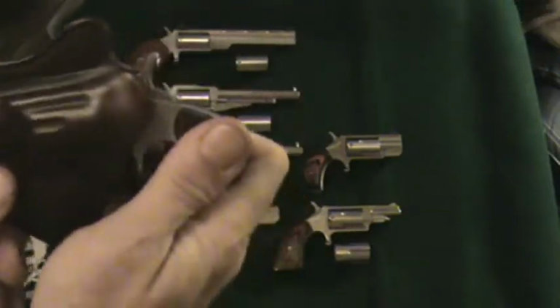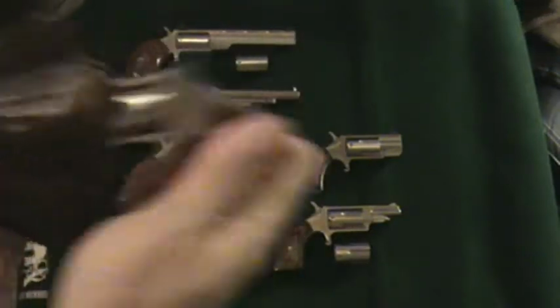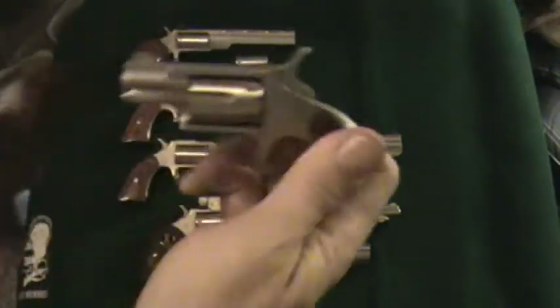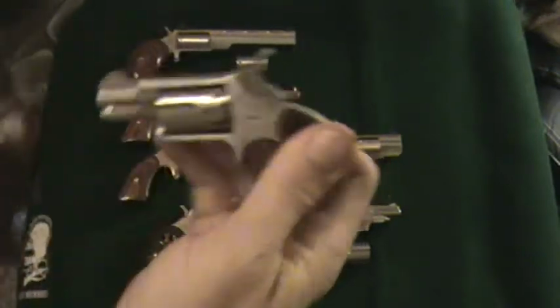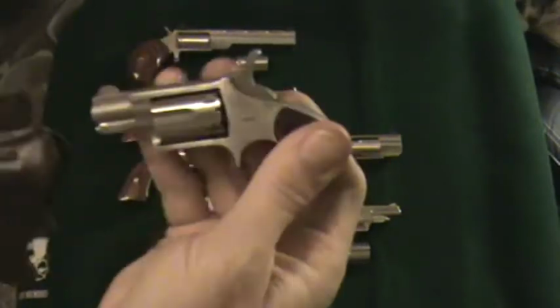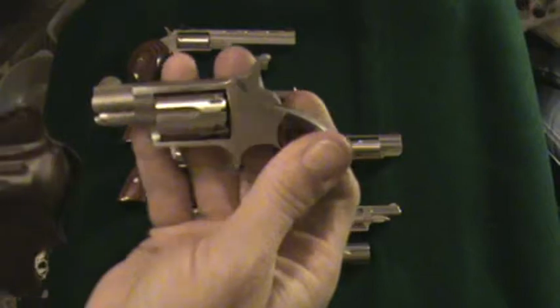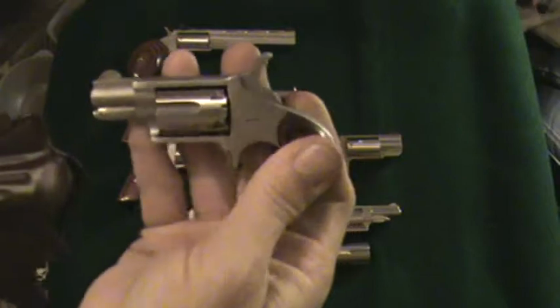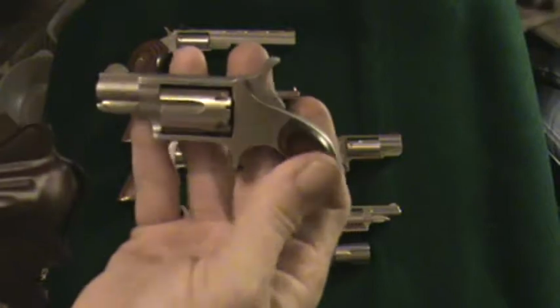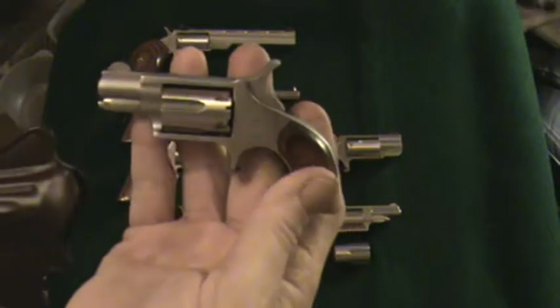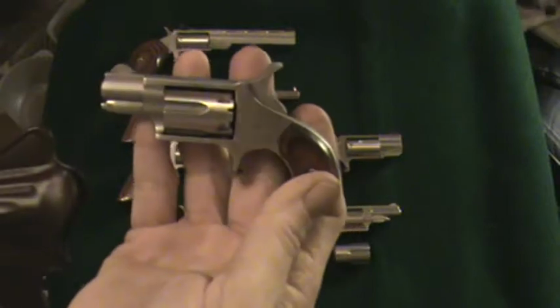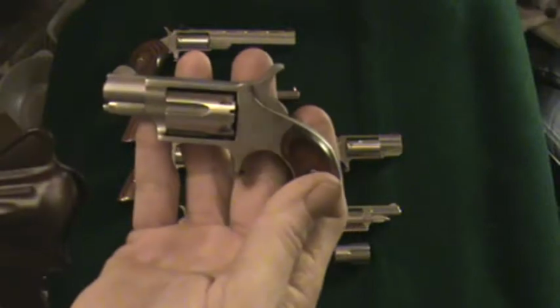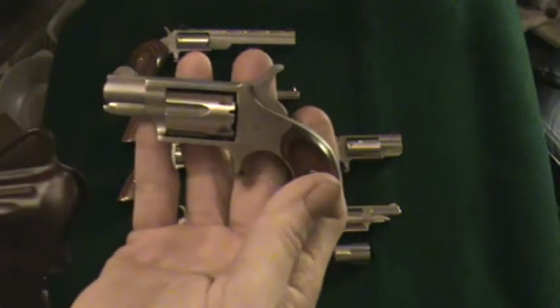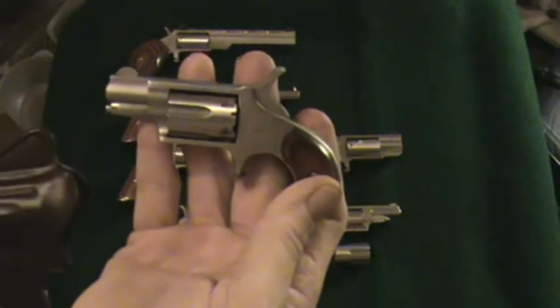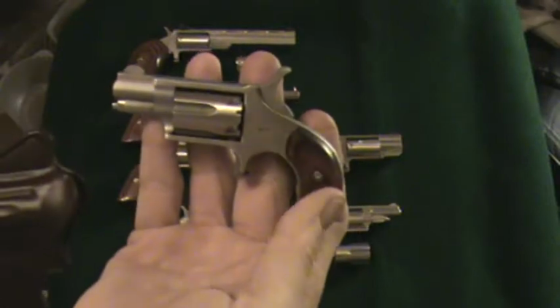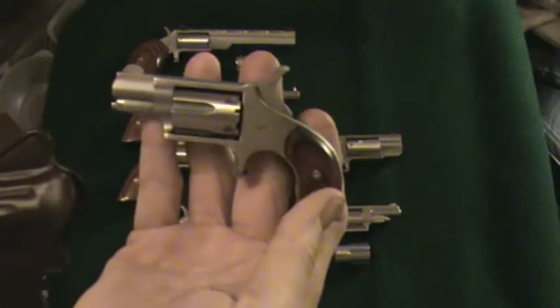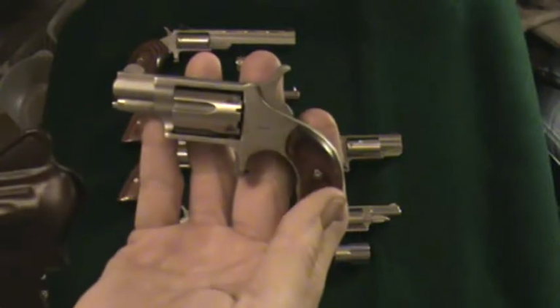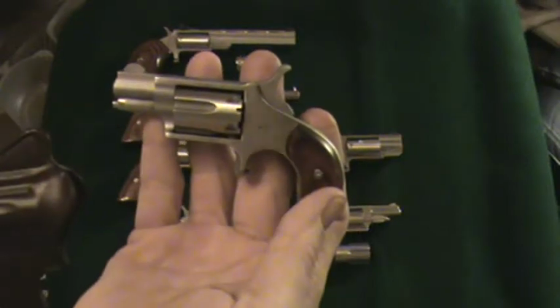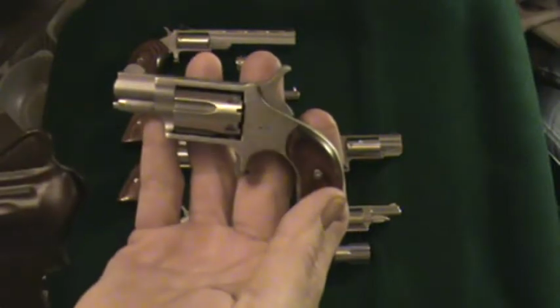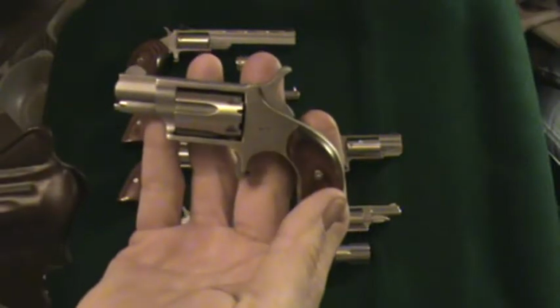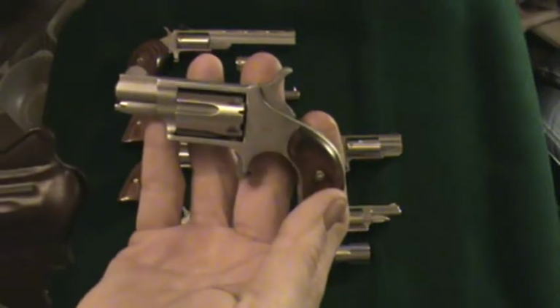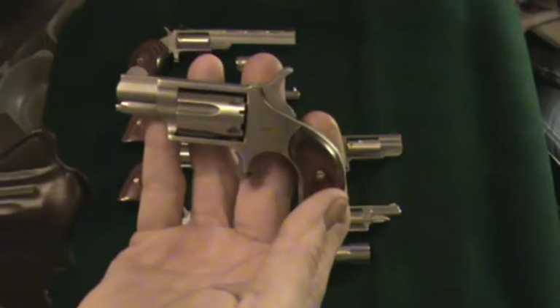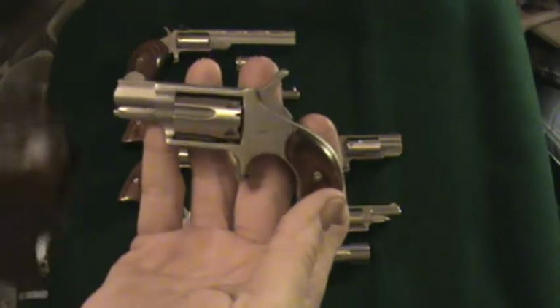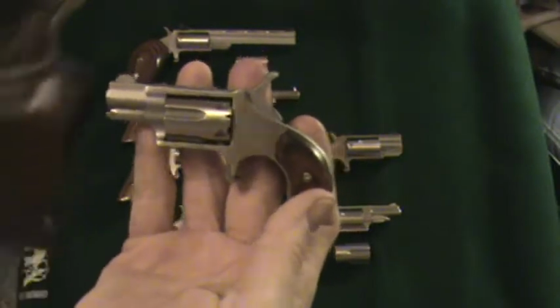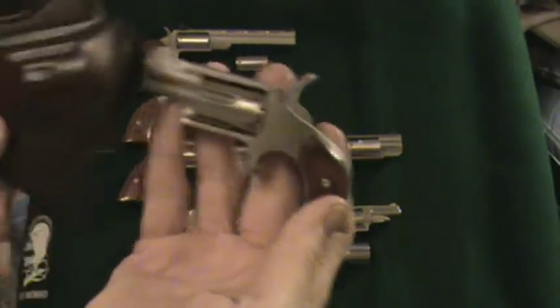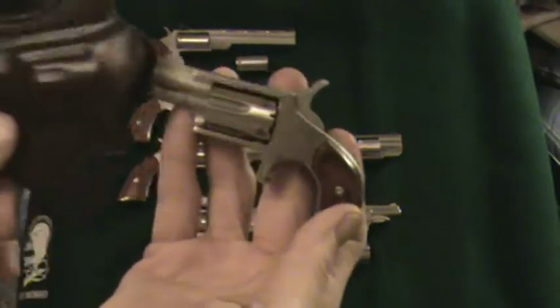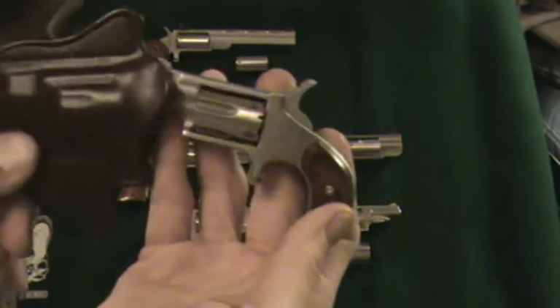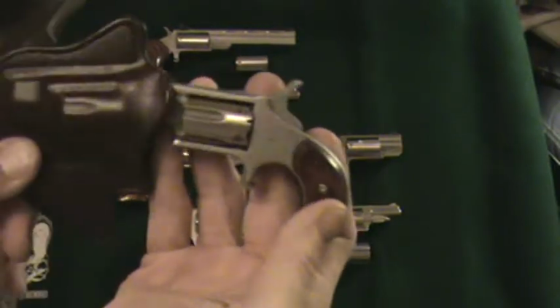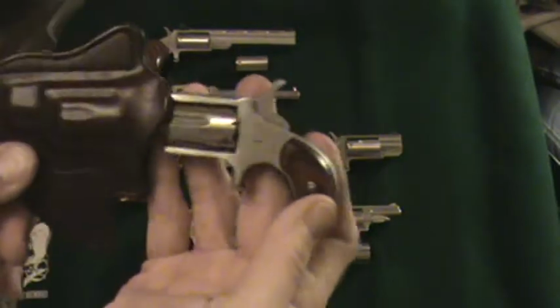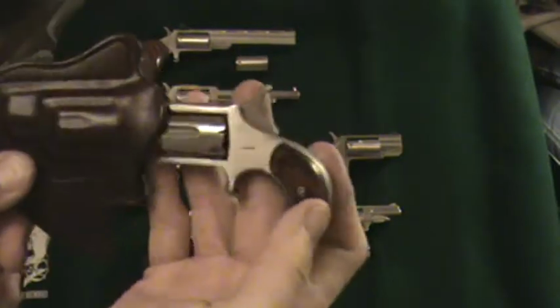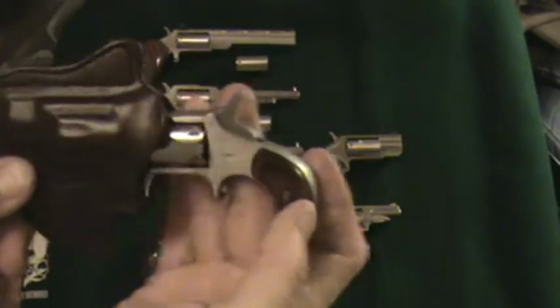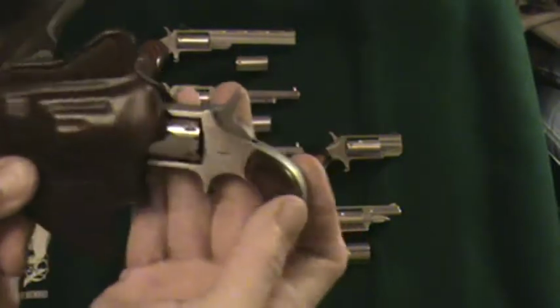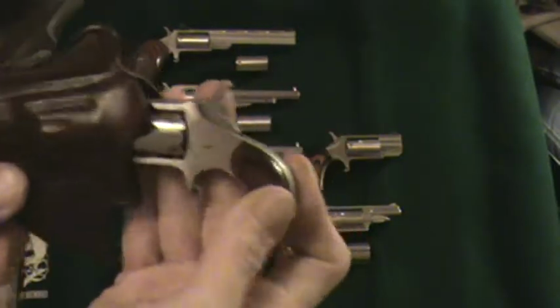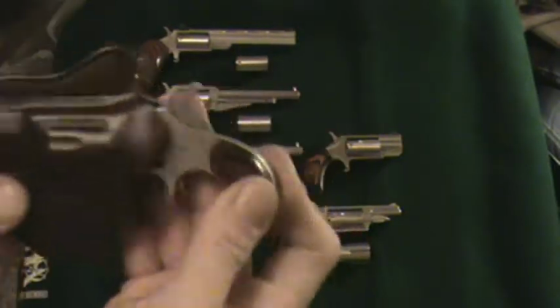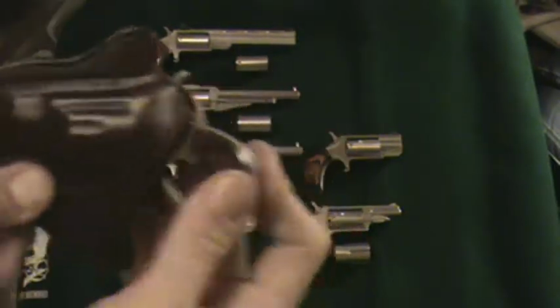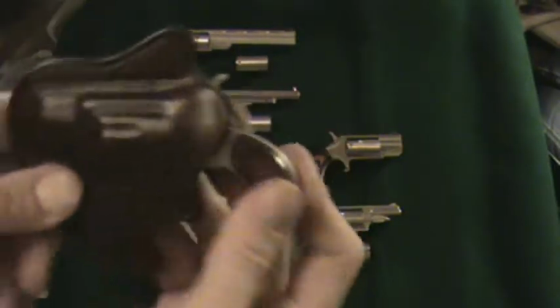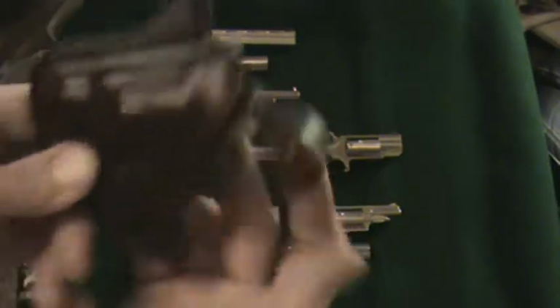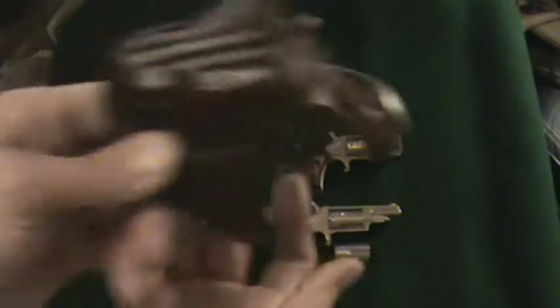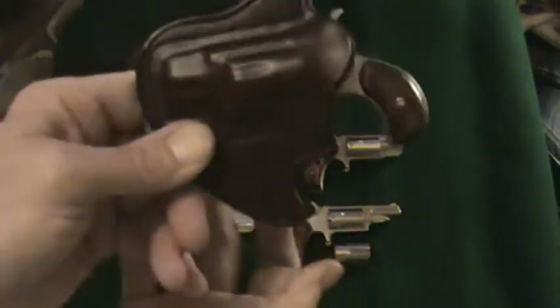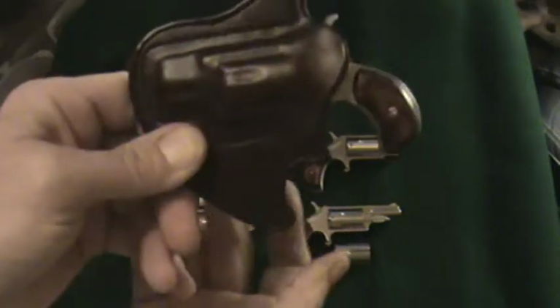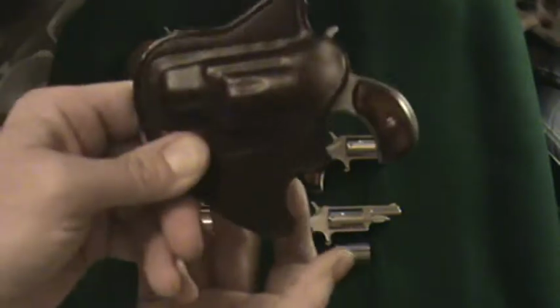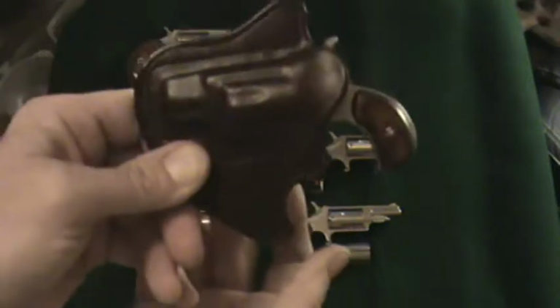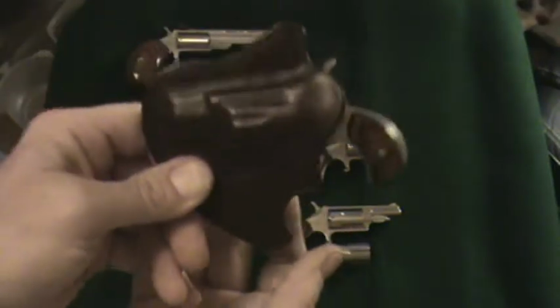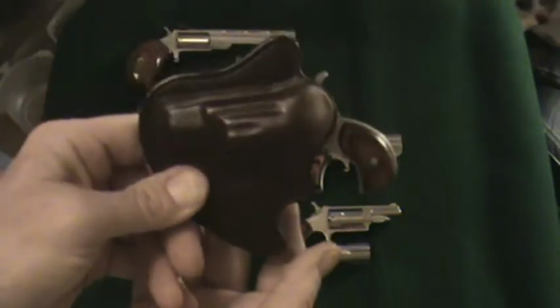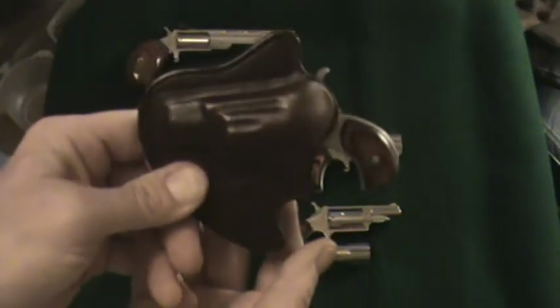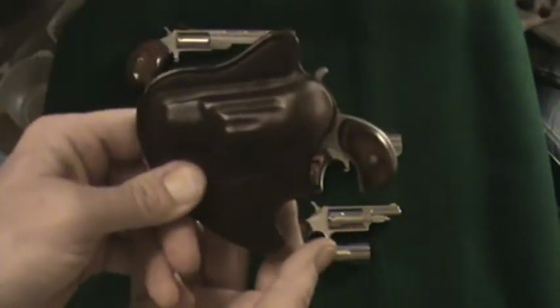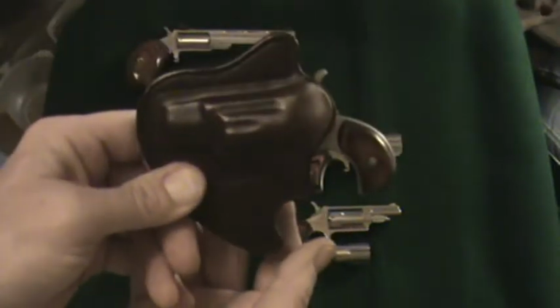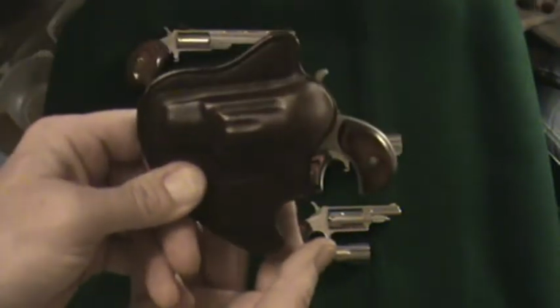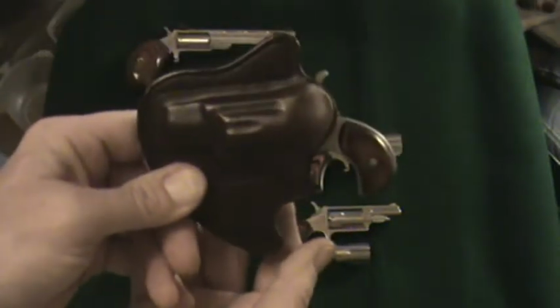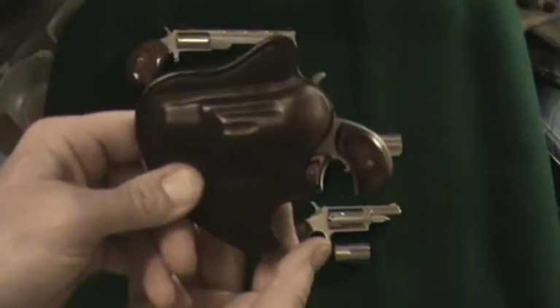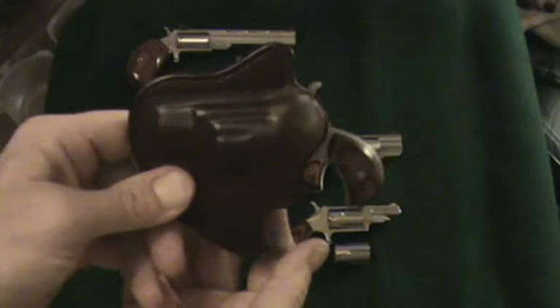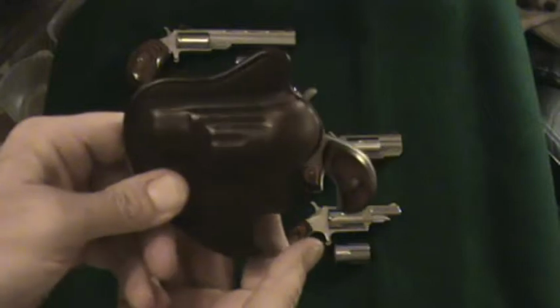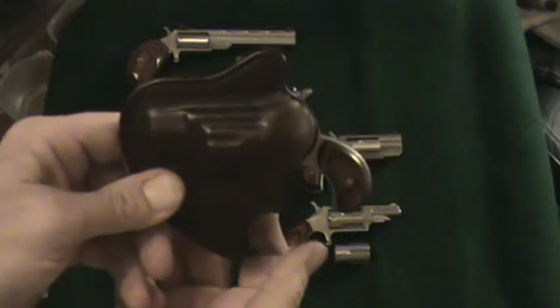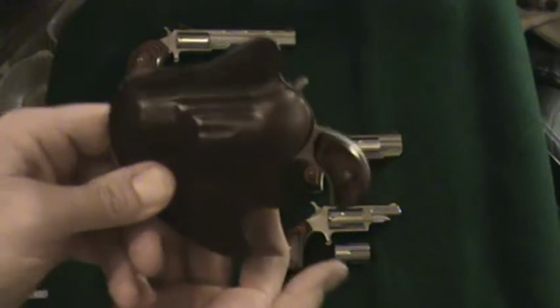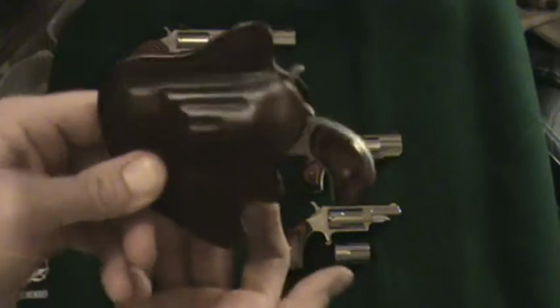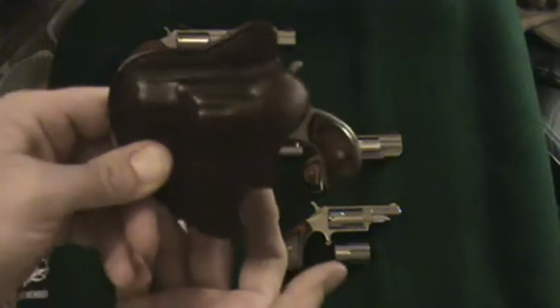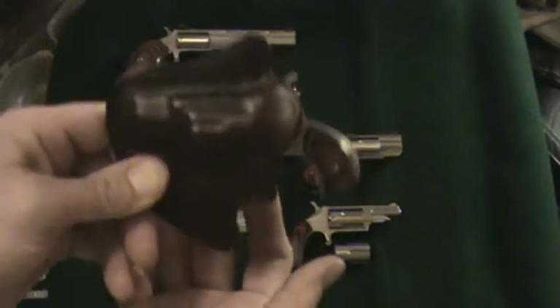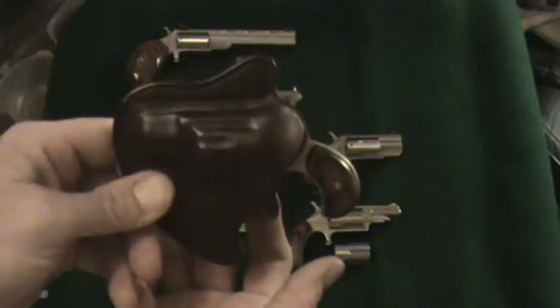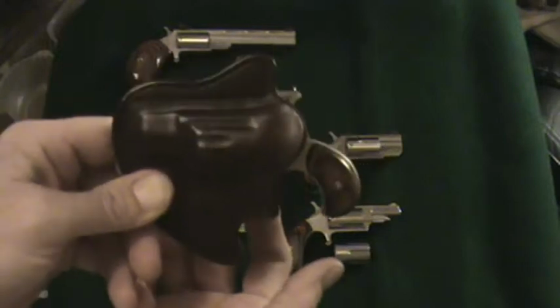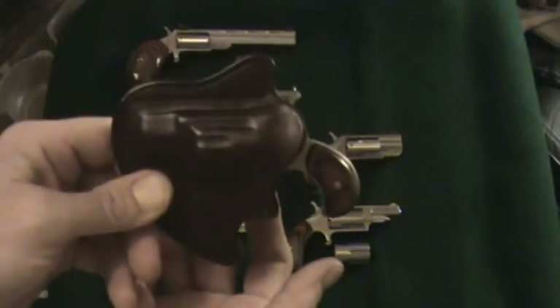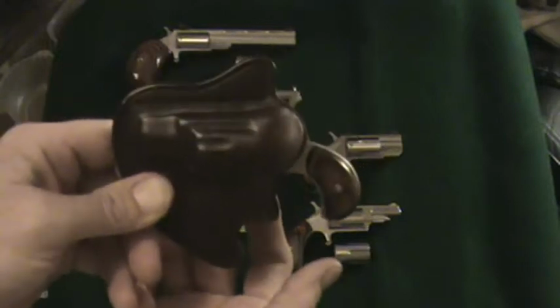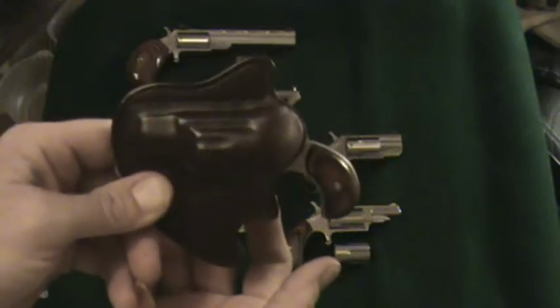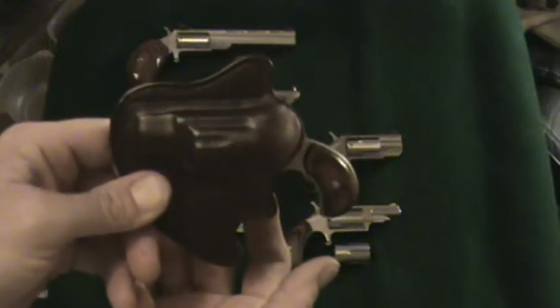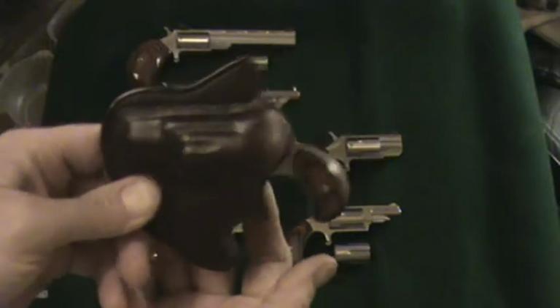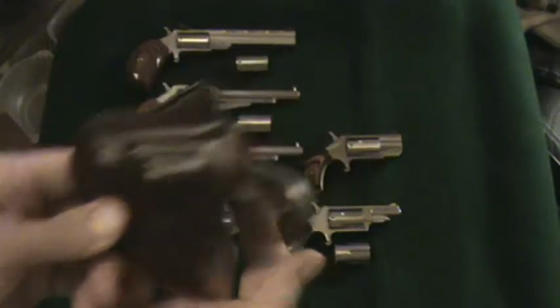That's the one I carry most often — my little .22 long rifle. So that's gun number one, carry method number three.